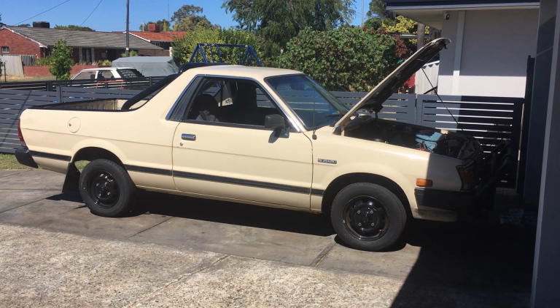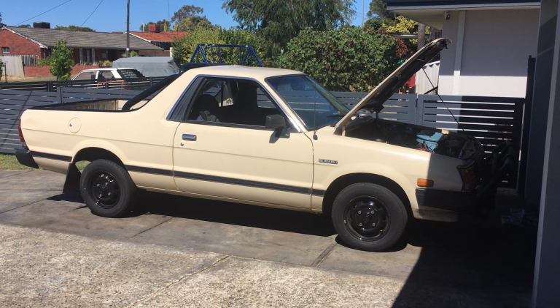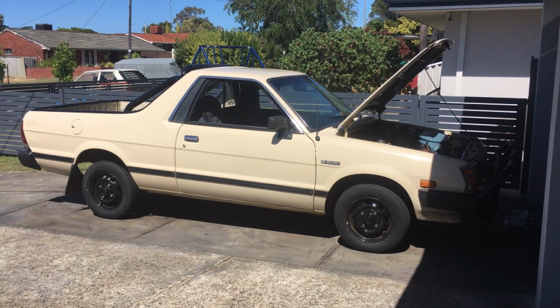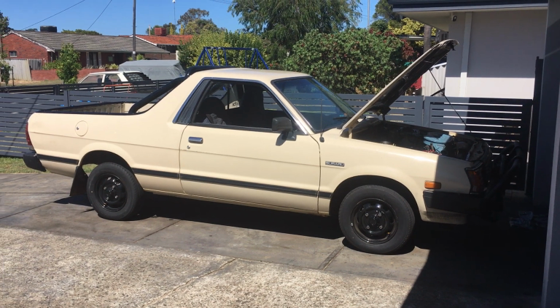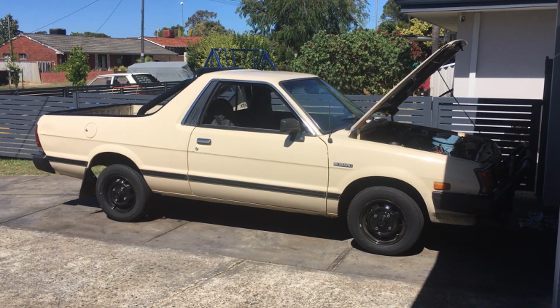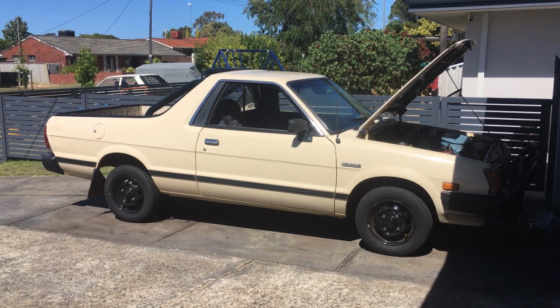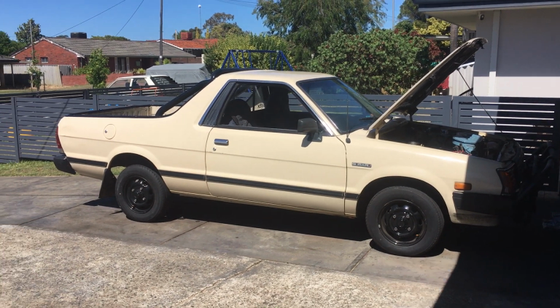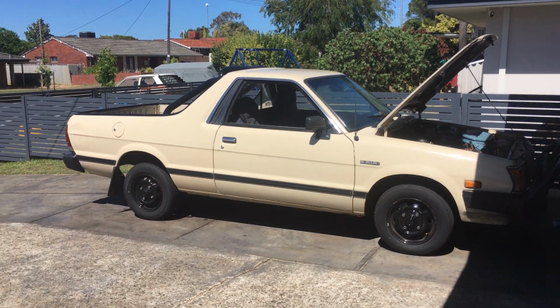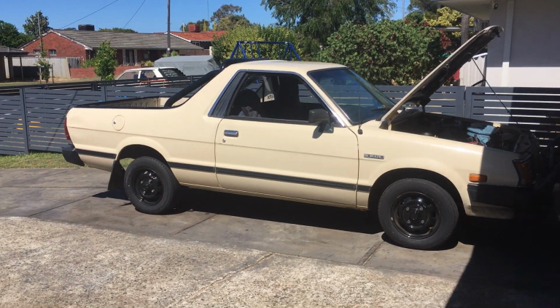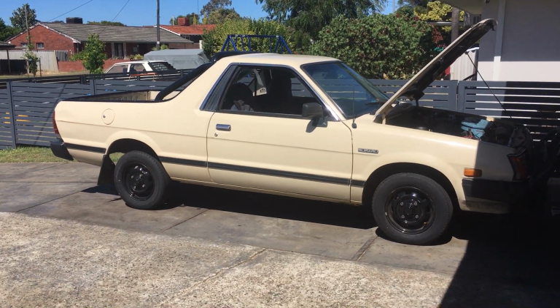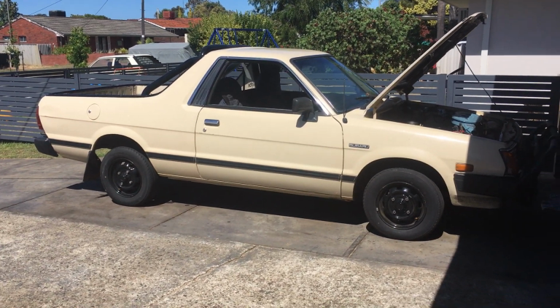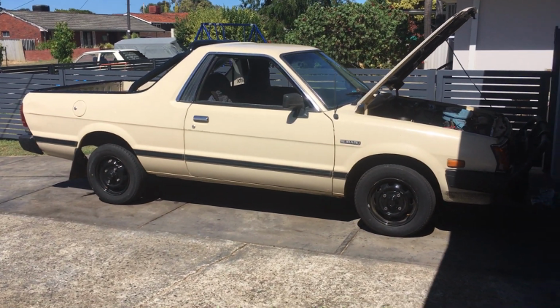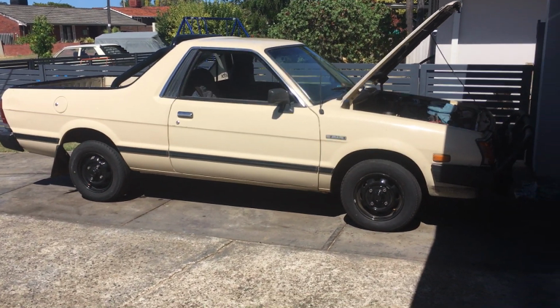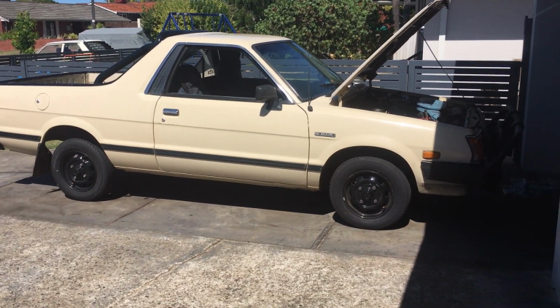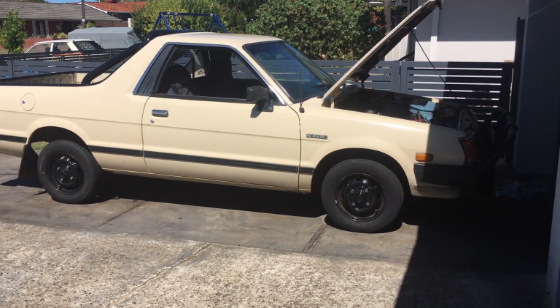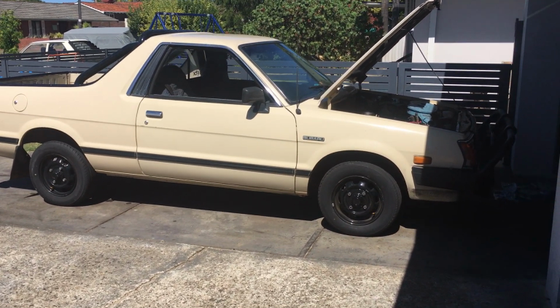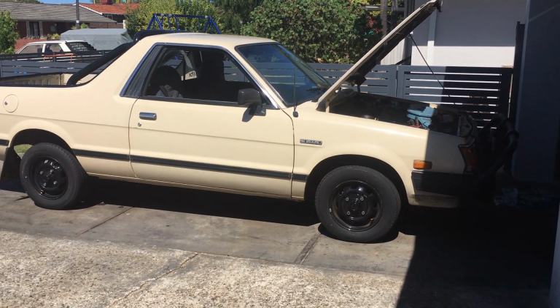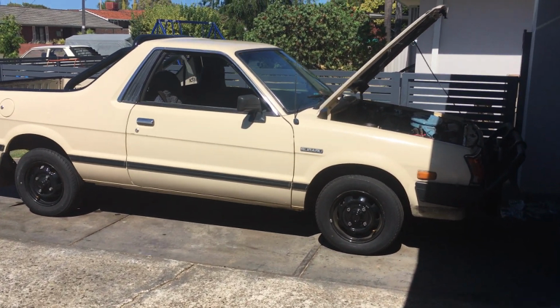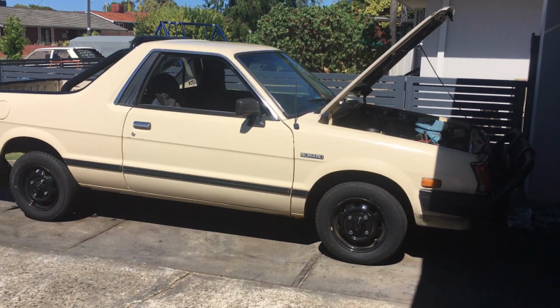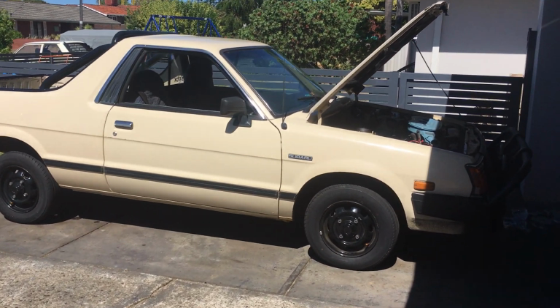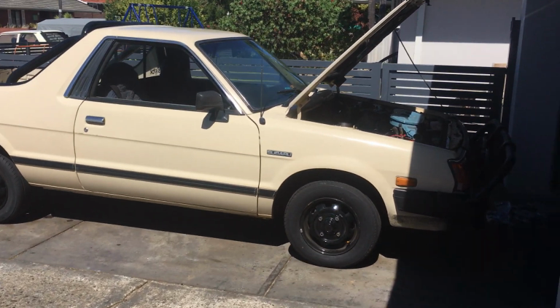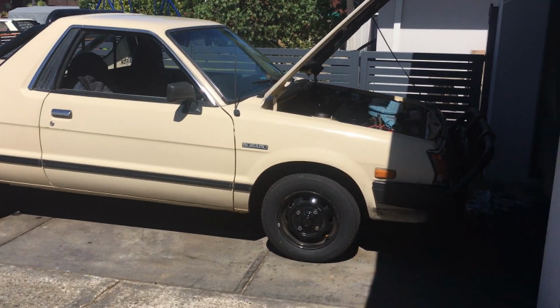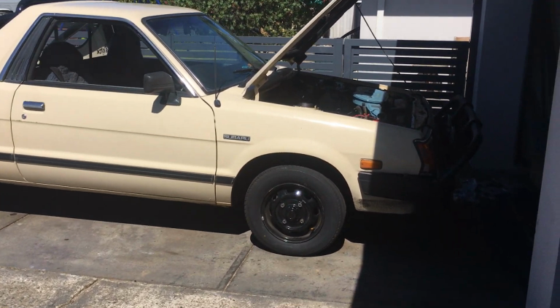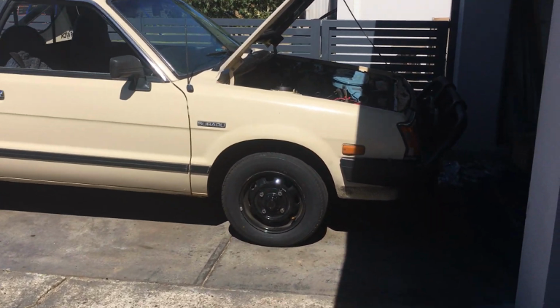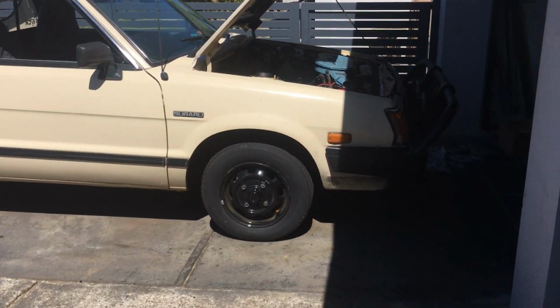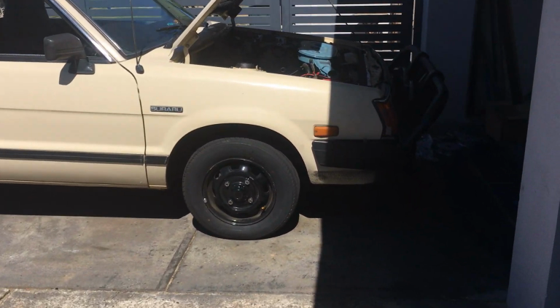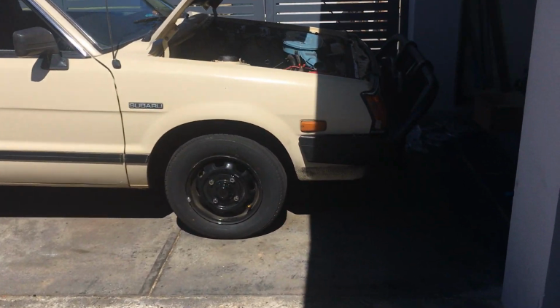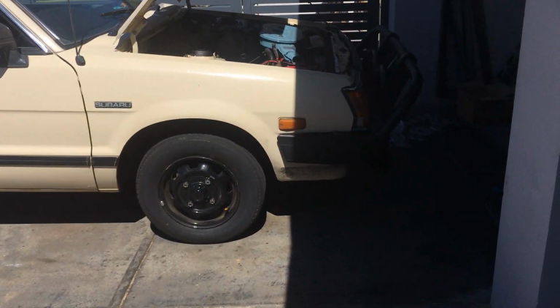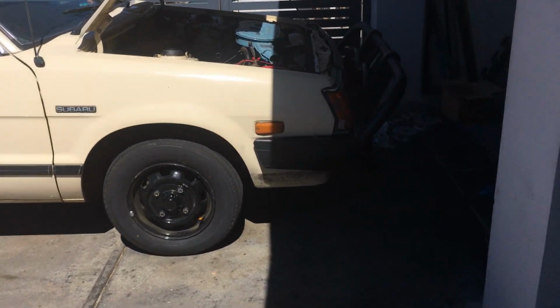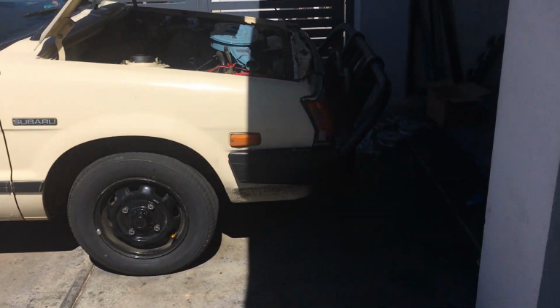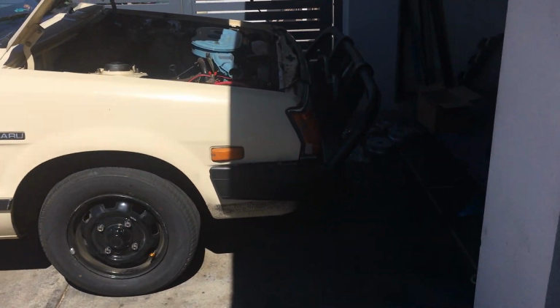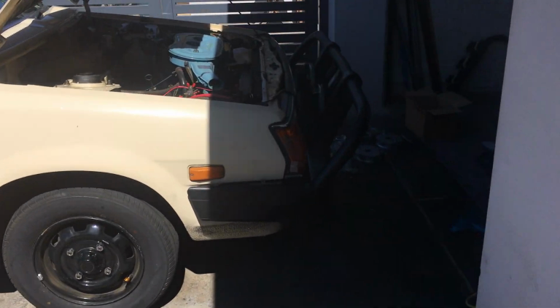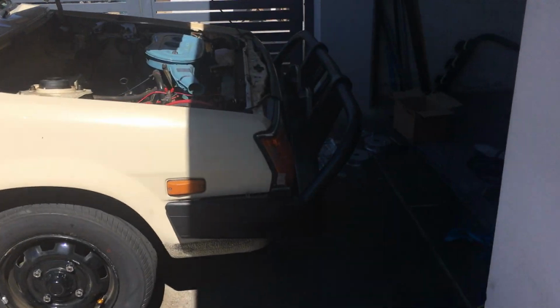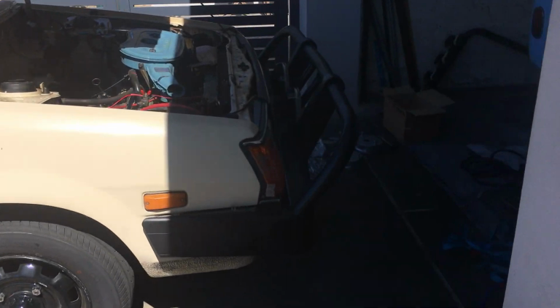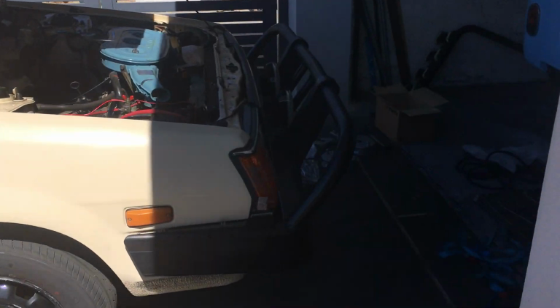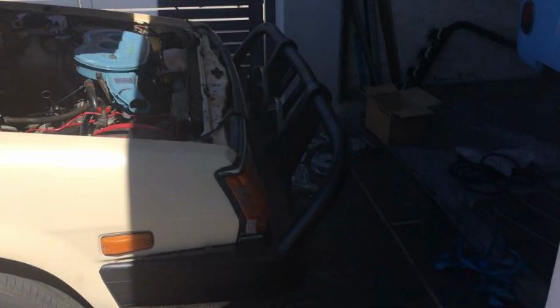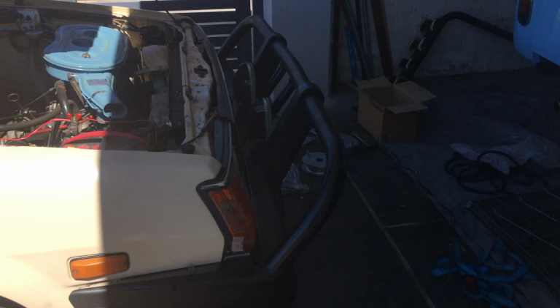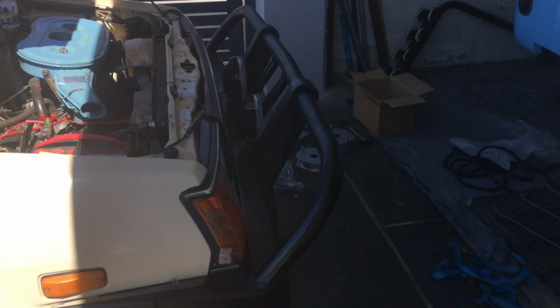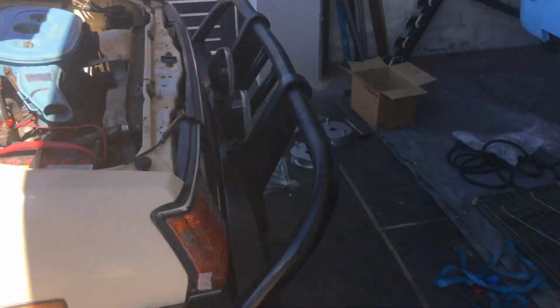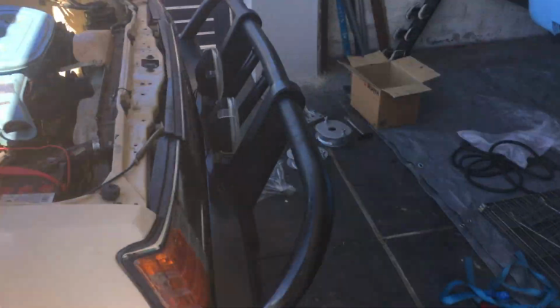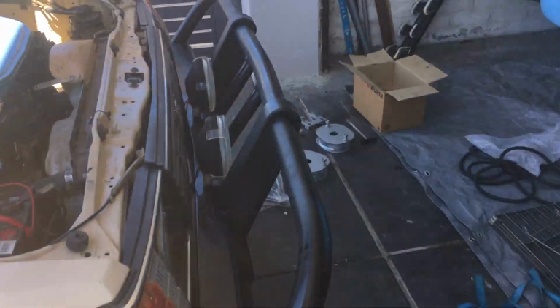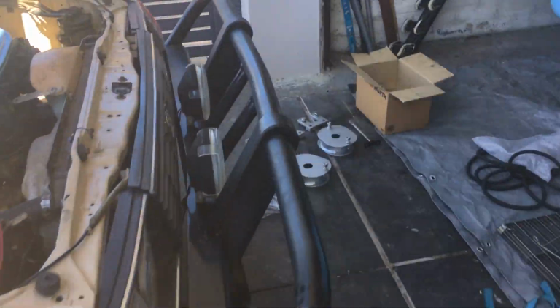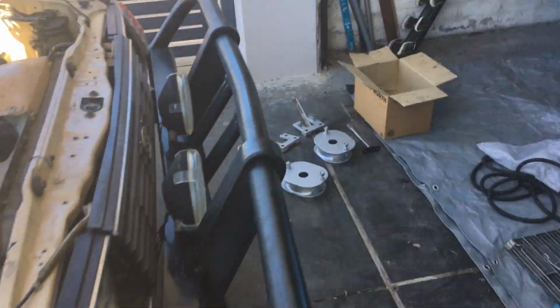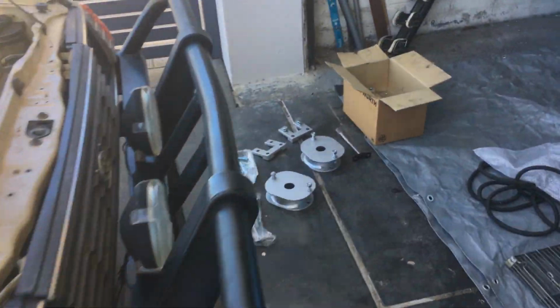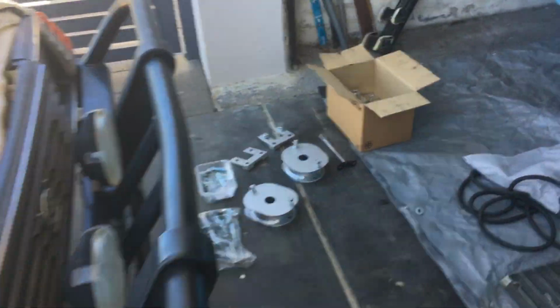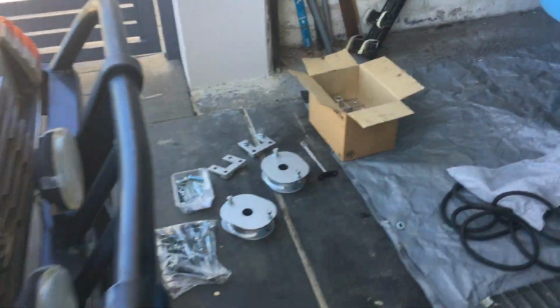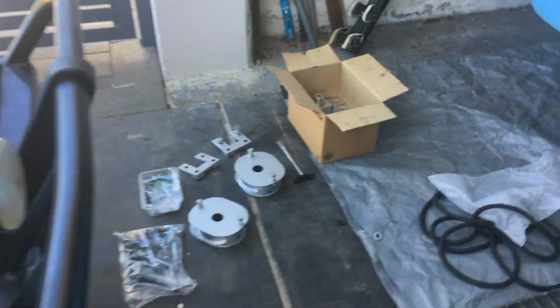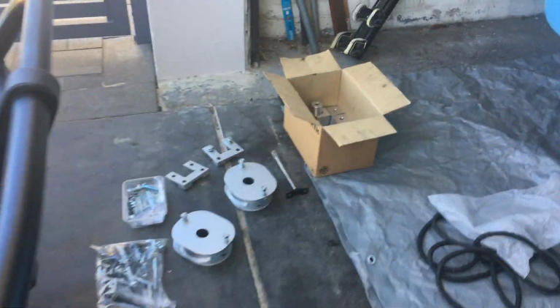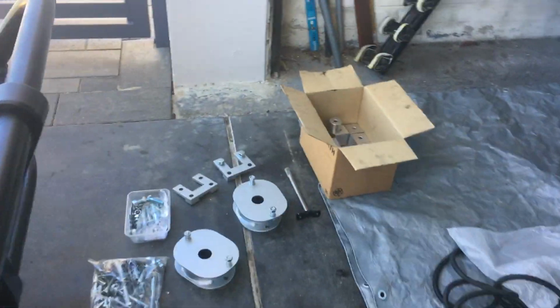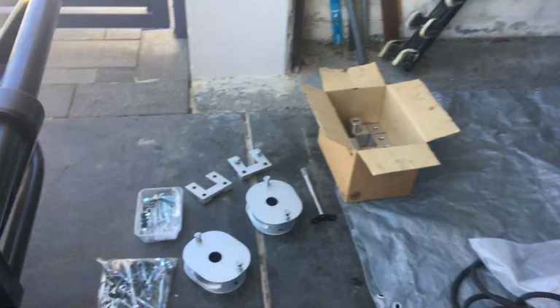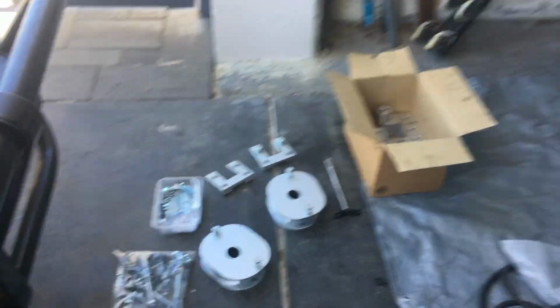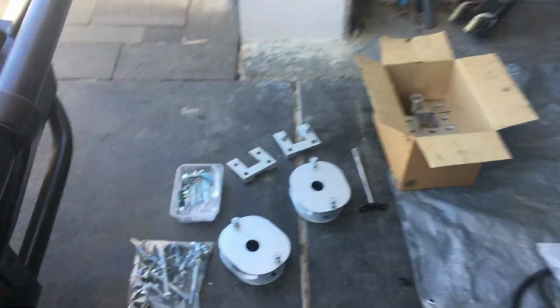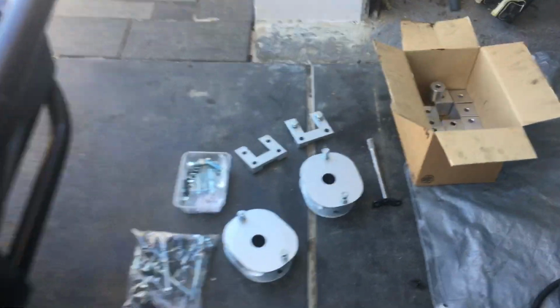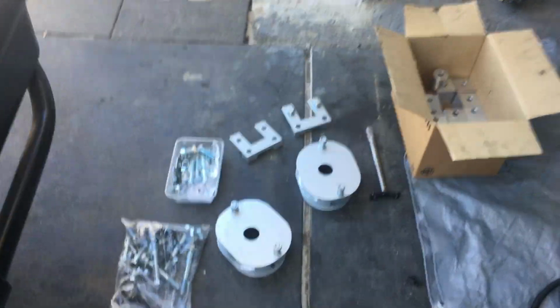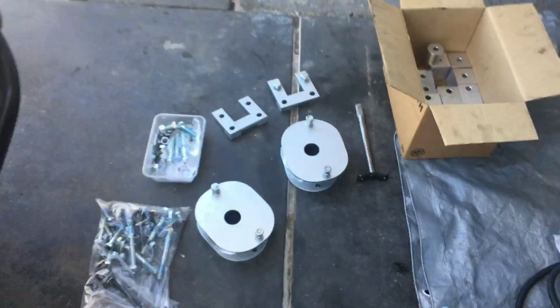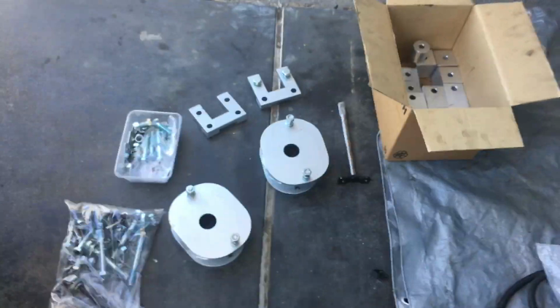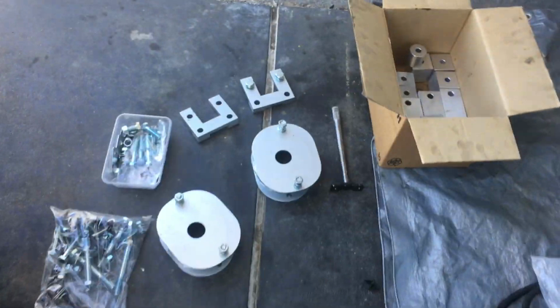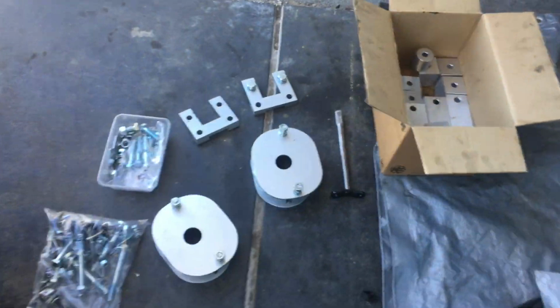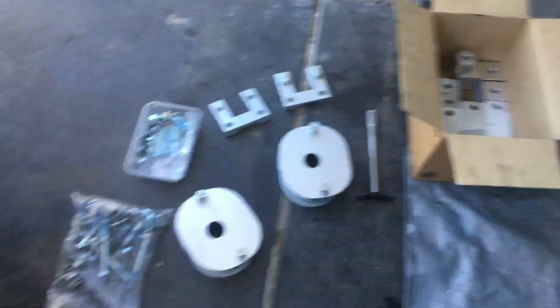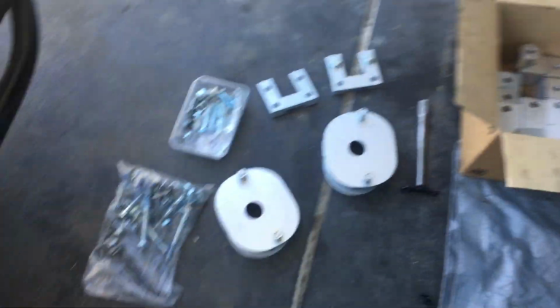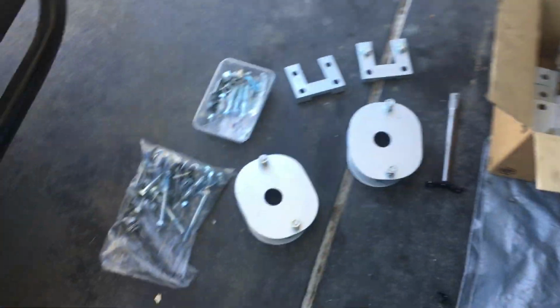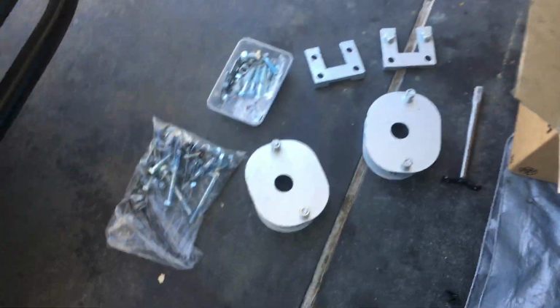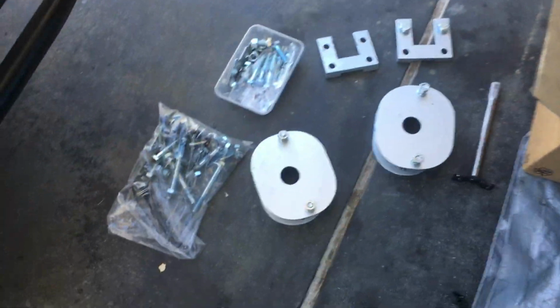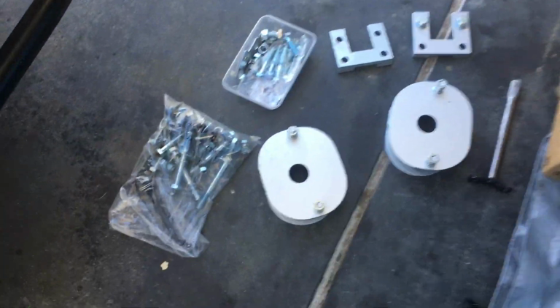Just about to start our first two inch lift kit install on the Subaru Brumby. I just wanted to go through the kit before we fit it — put all the kit here.